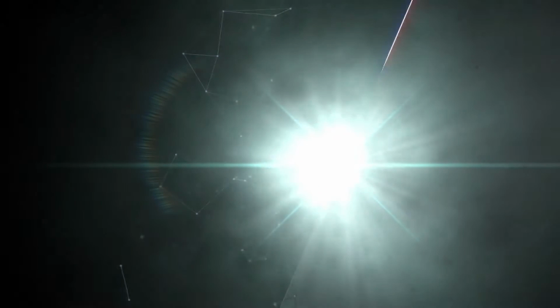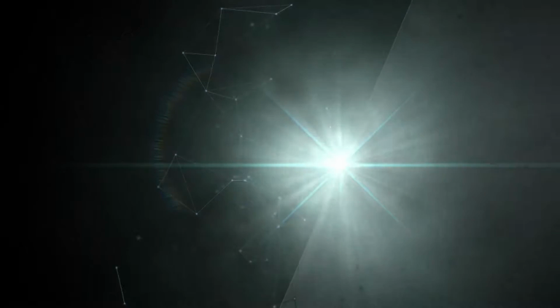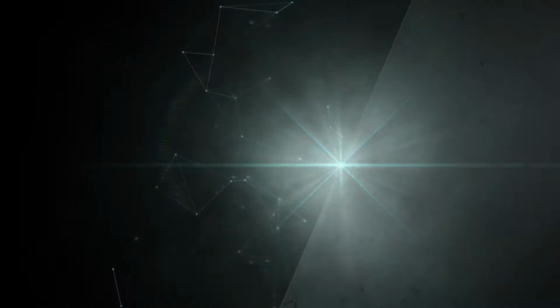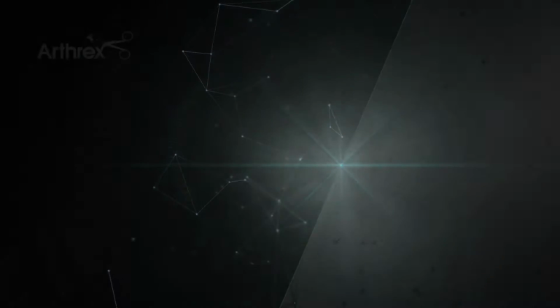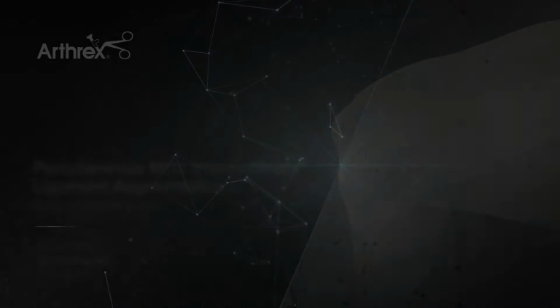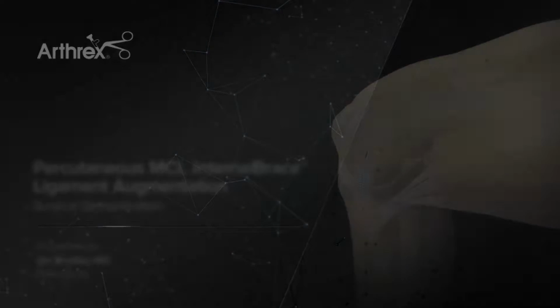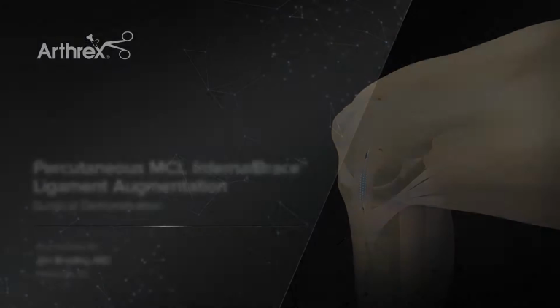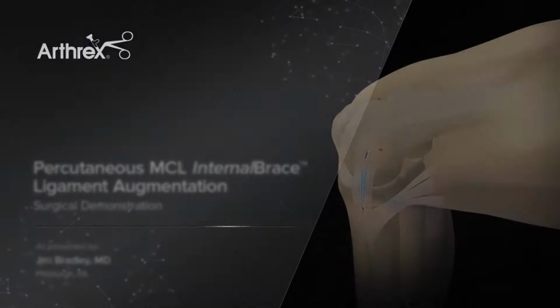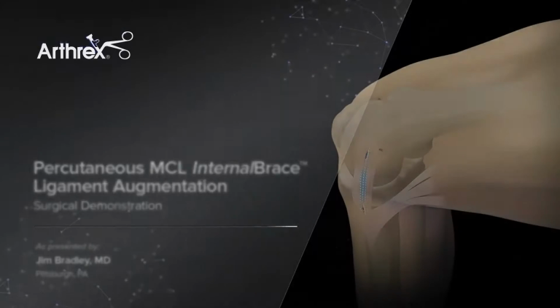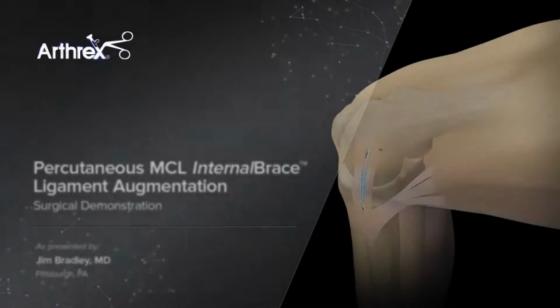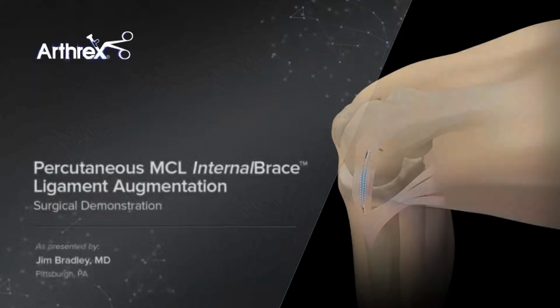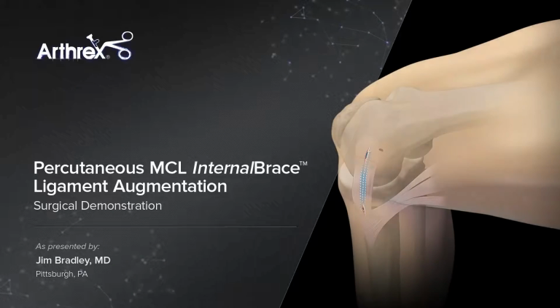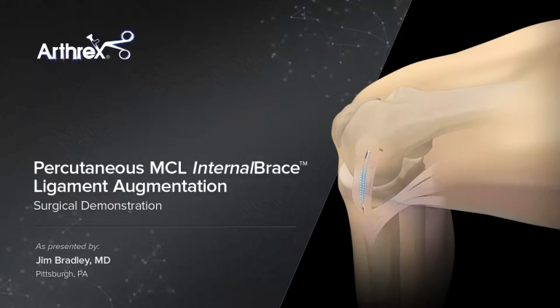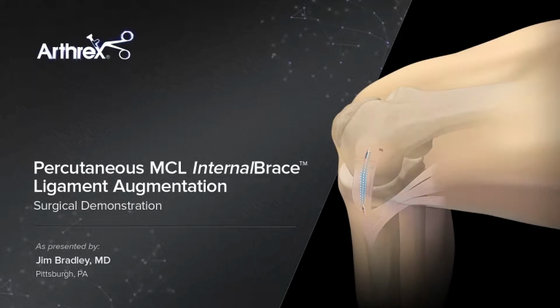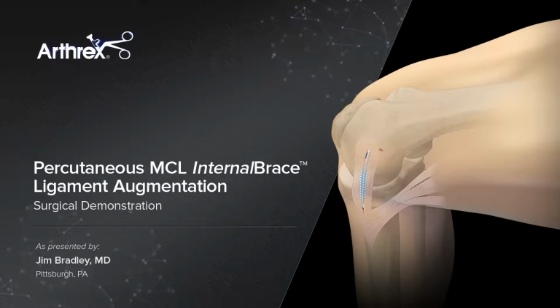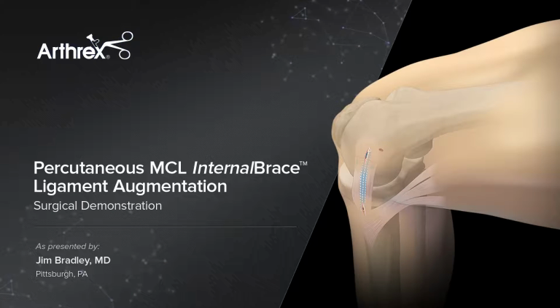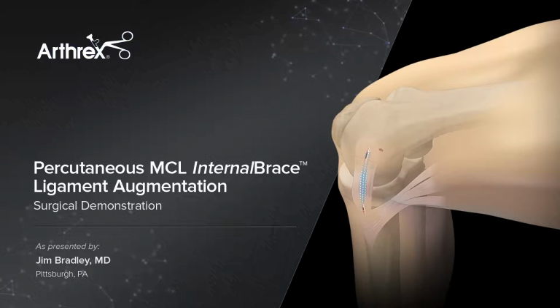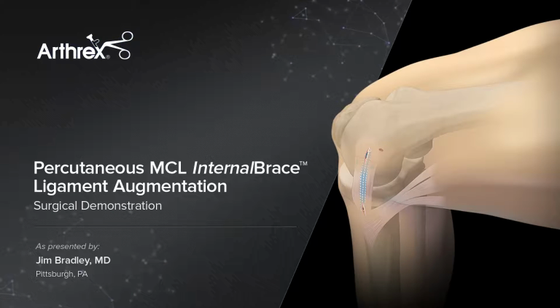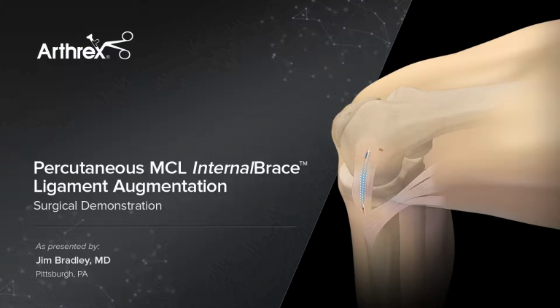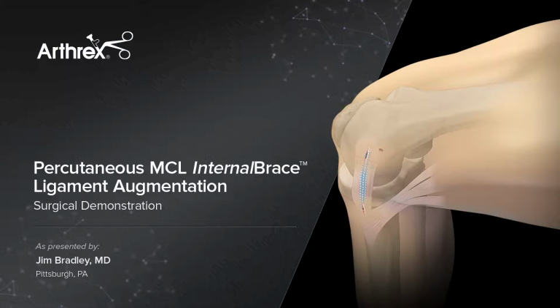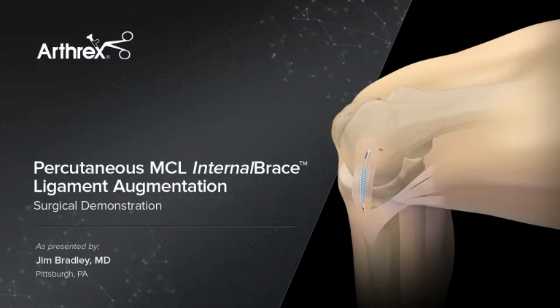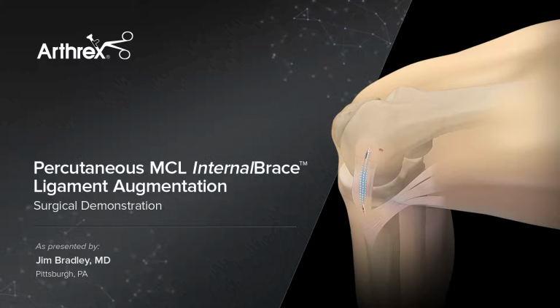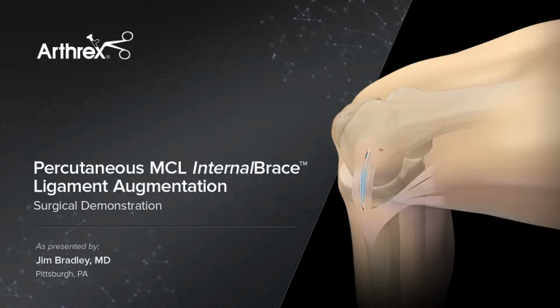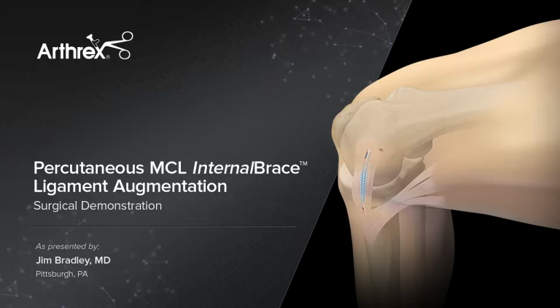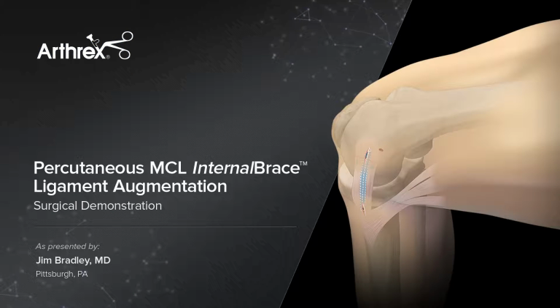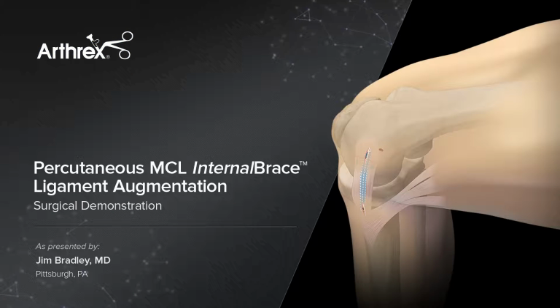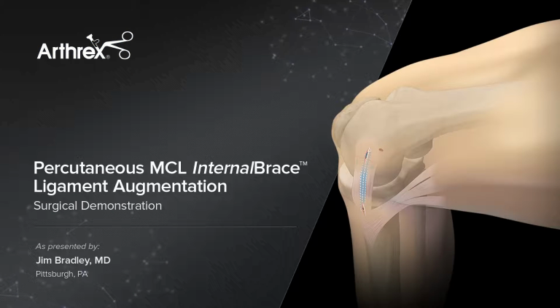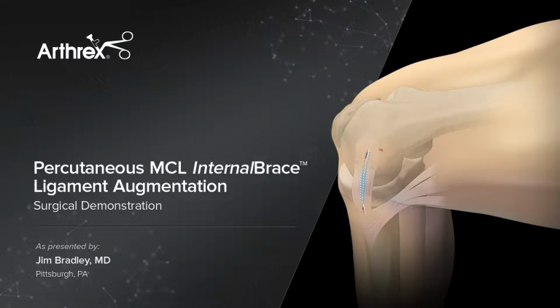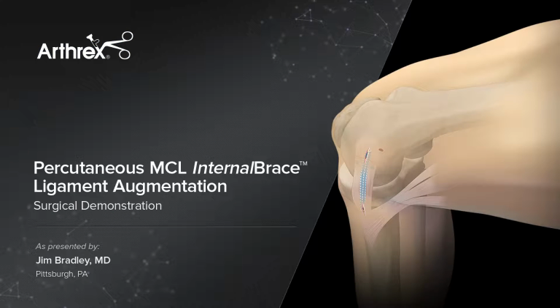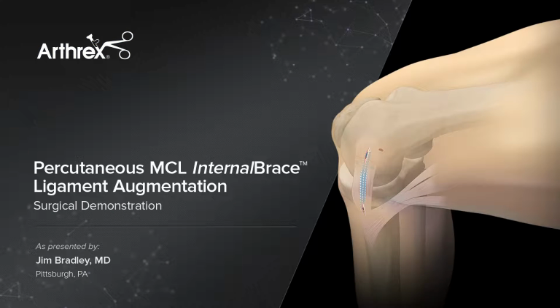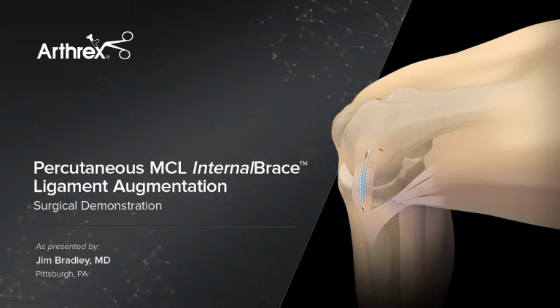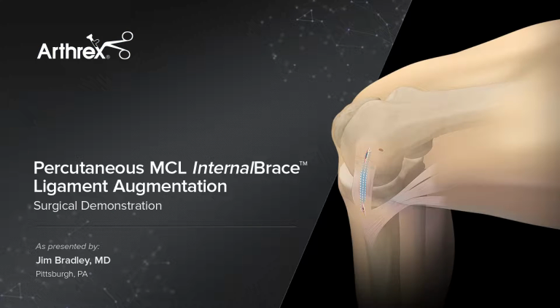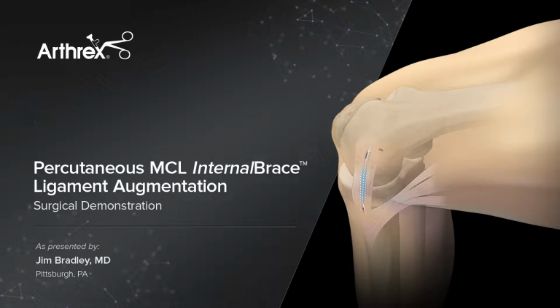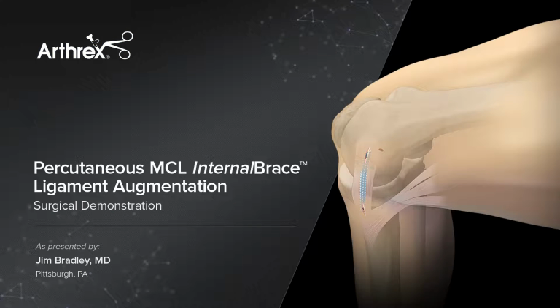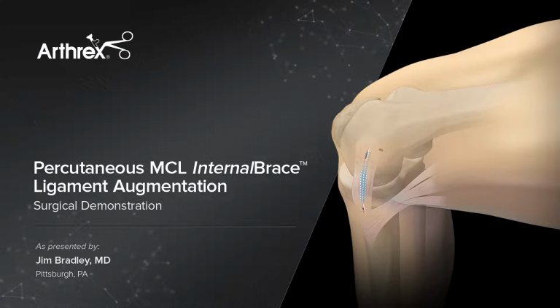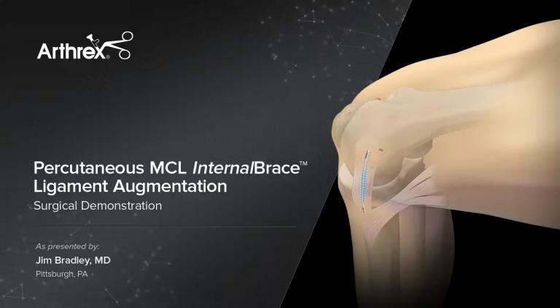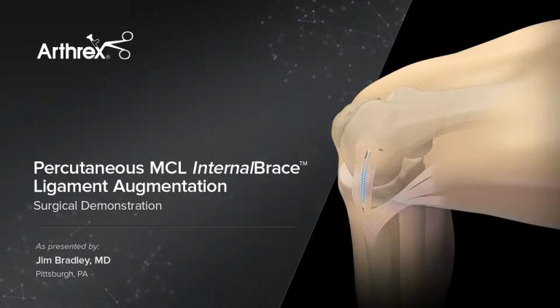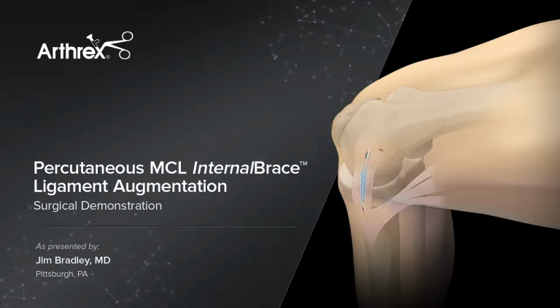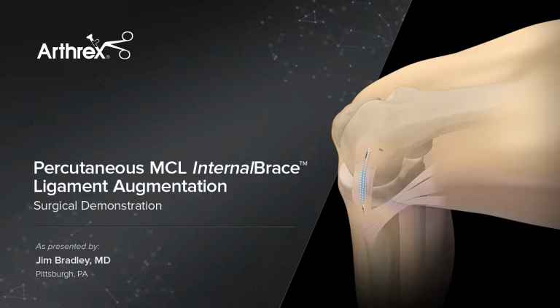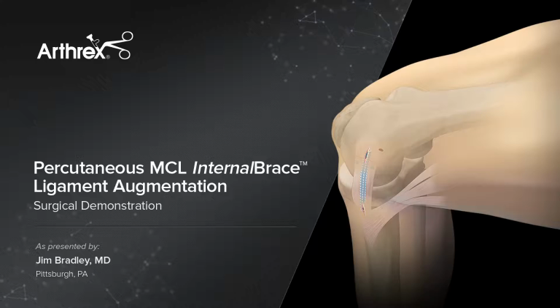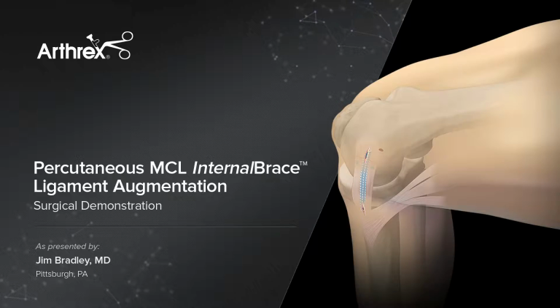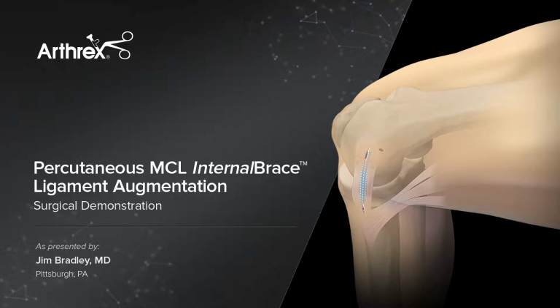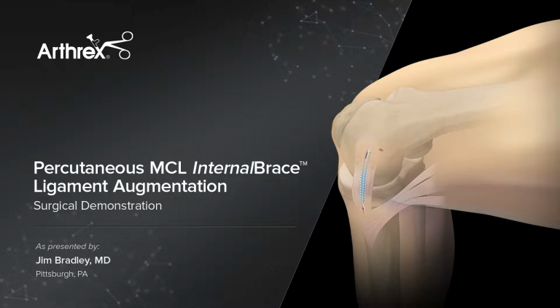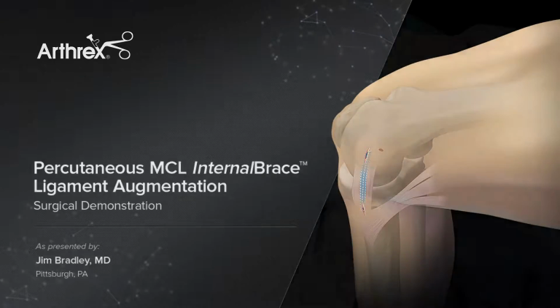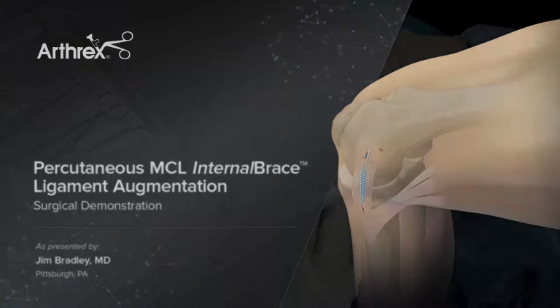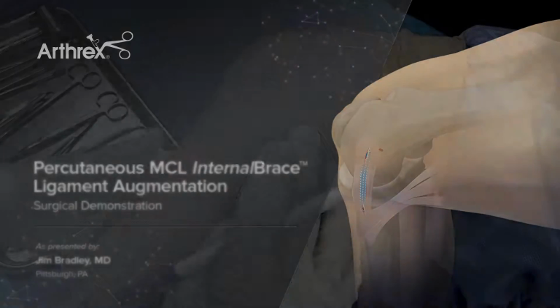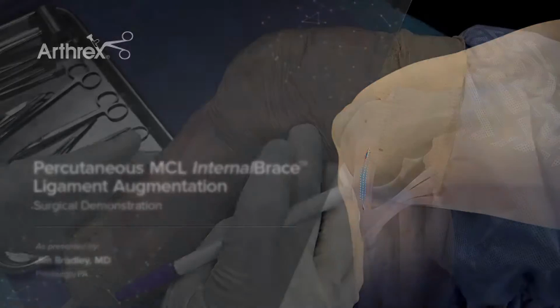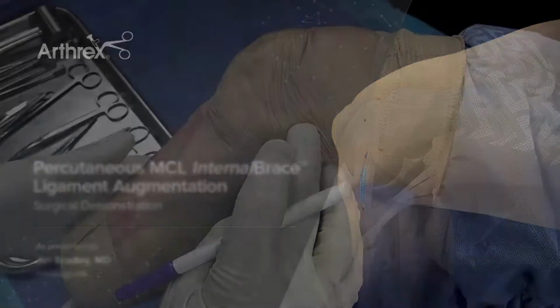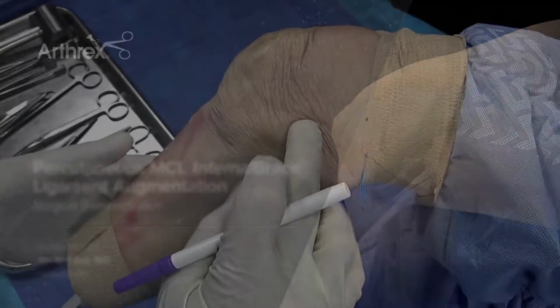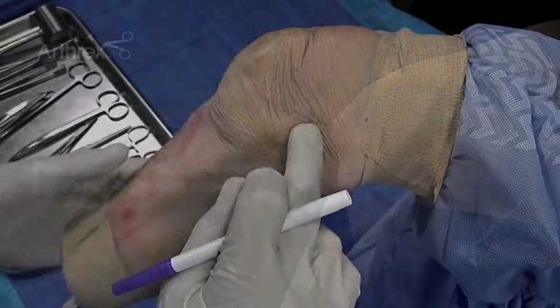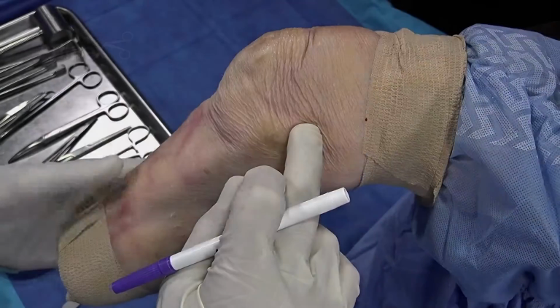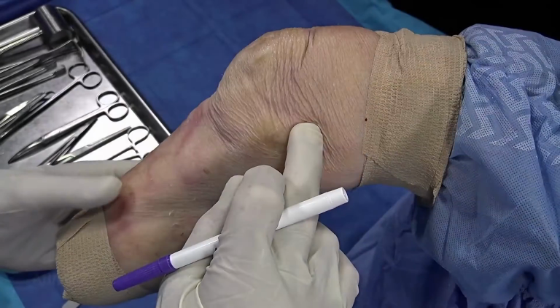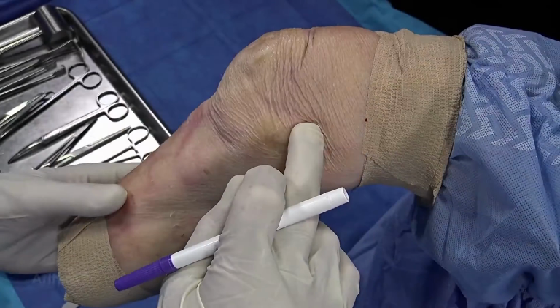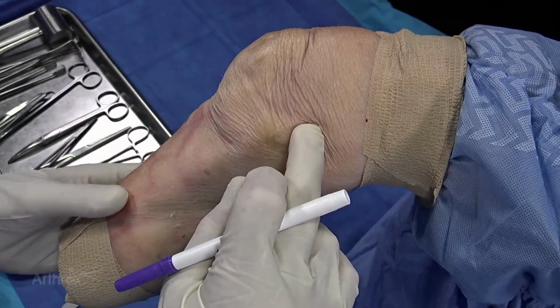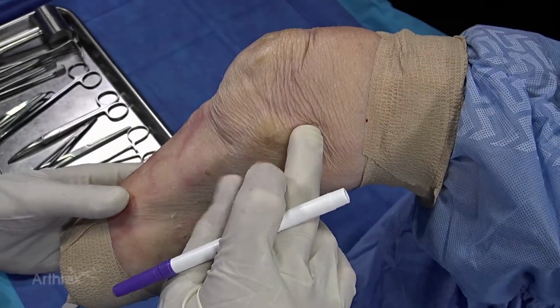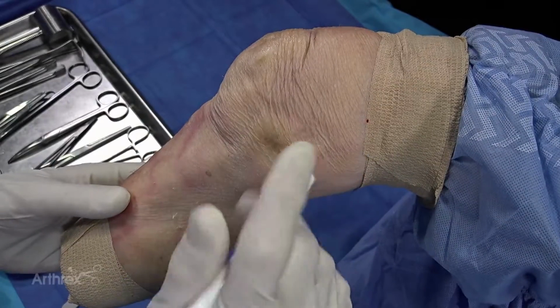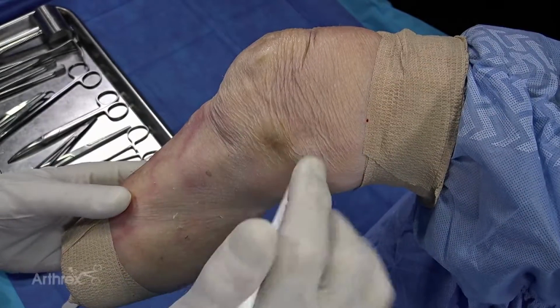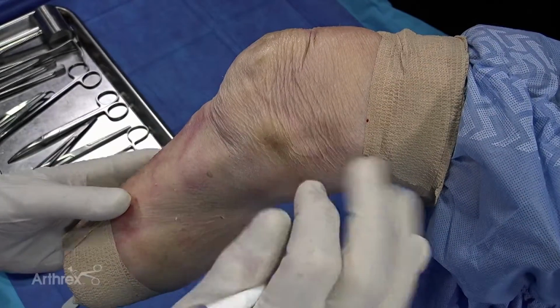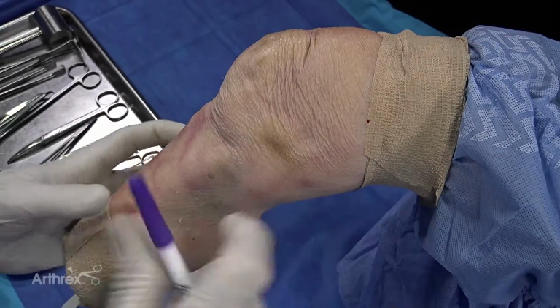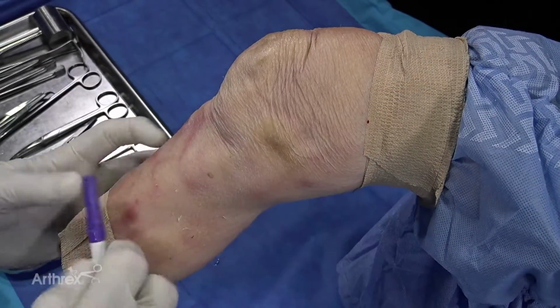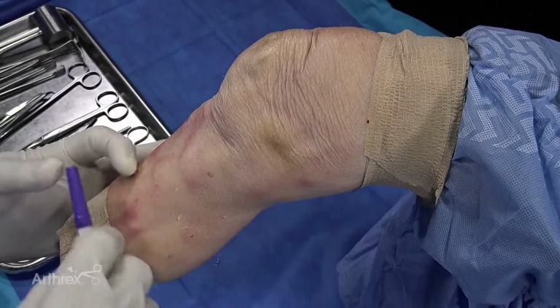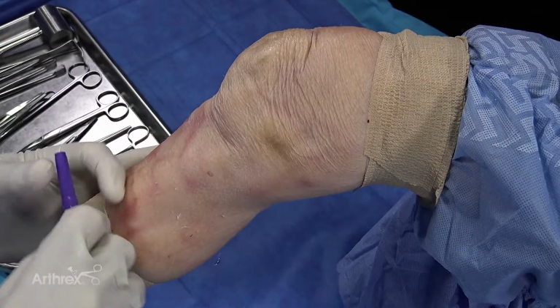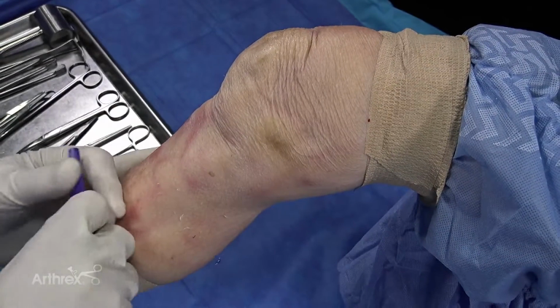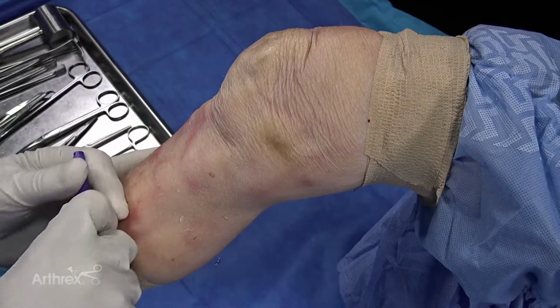I'm Jim Bradley from Pittsburgh, Pennsylvania, and we're going to show you a novel technique for internal brace of the medial collateral ligament of the knee.